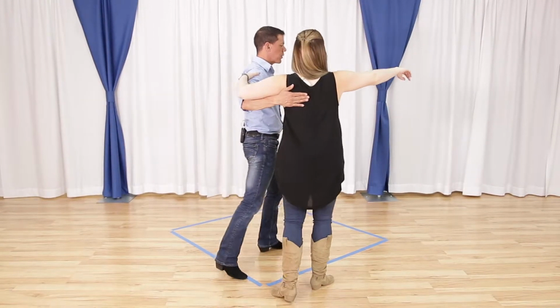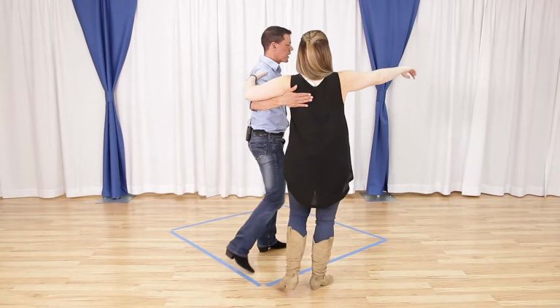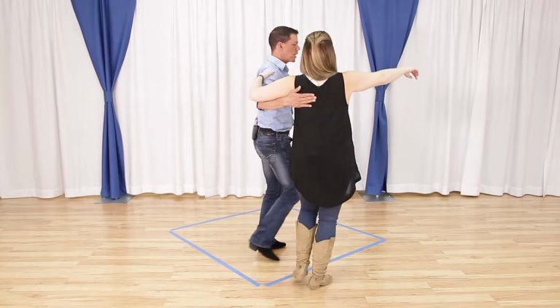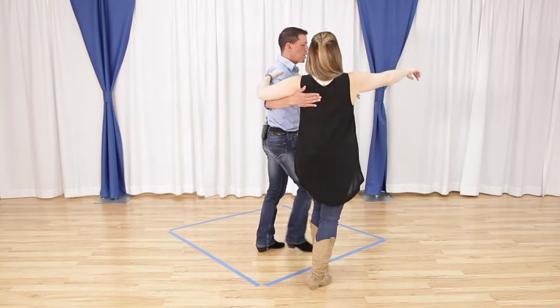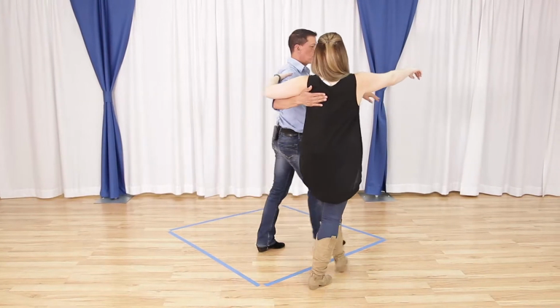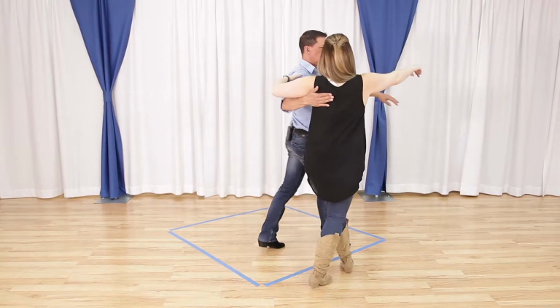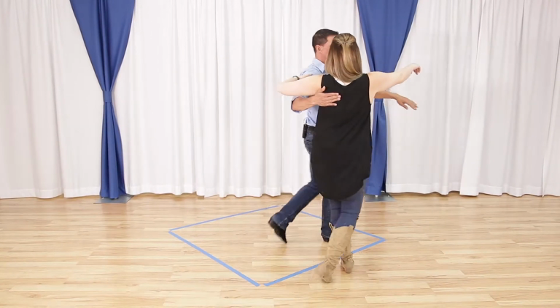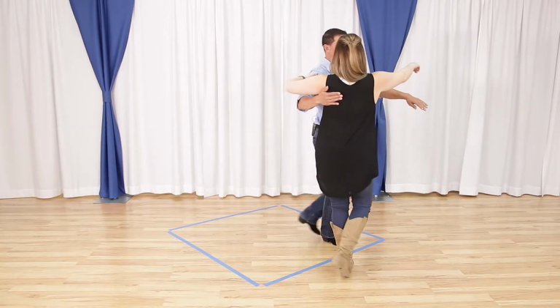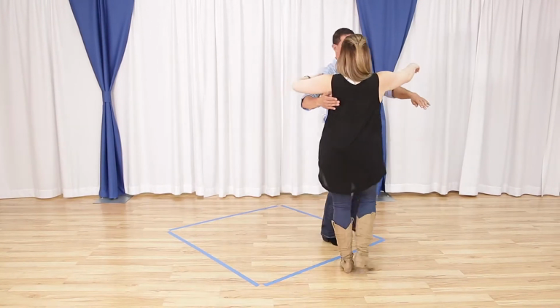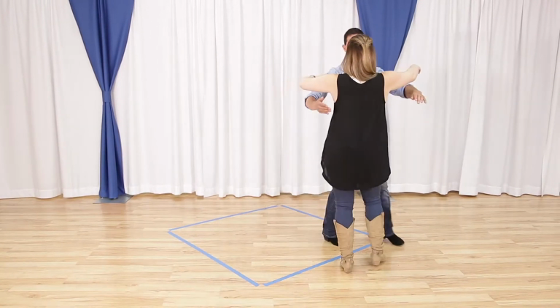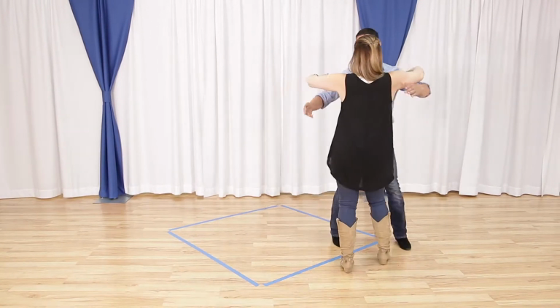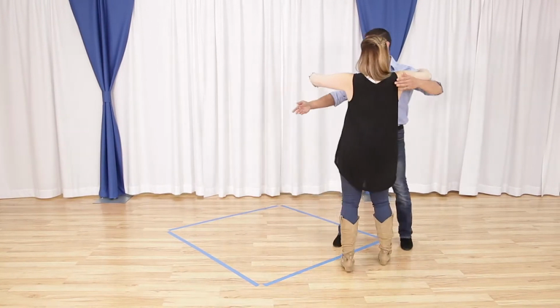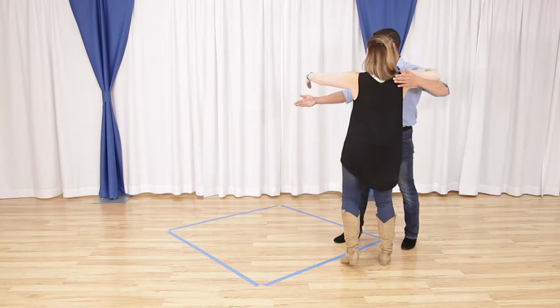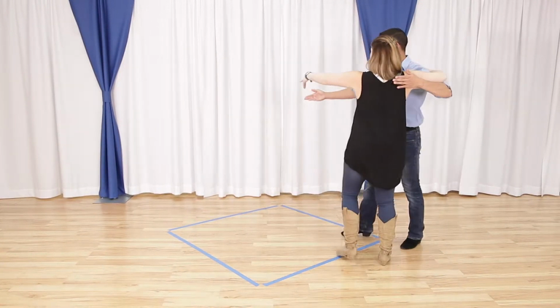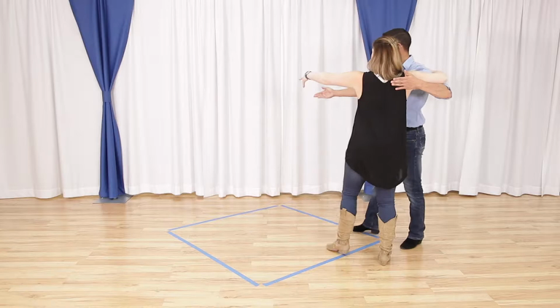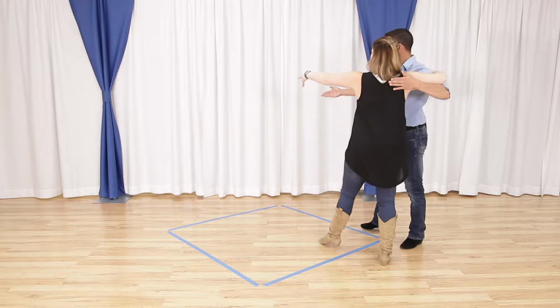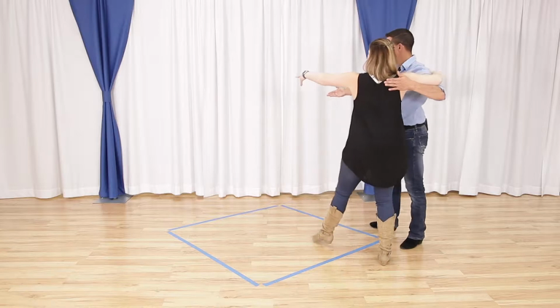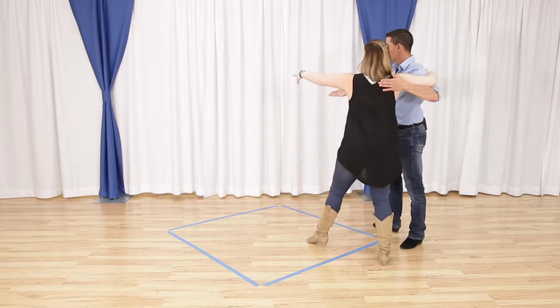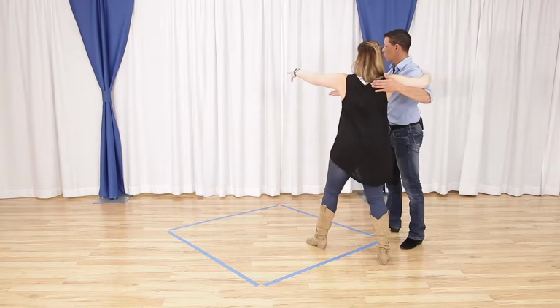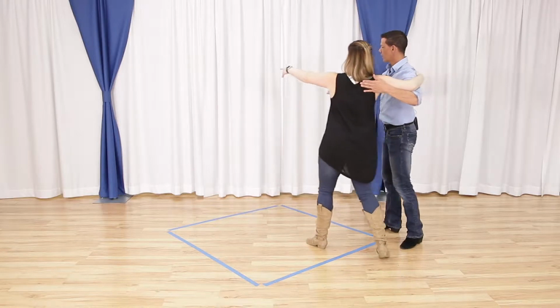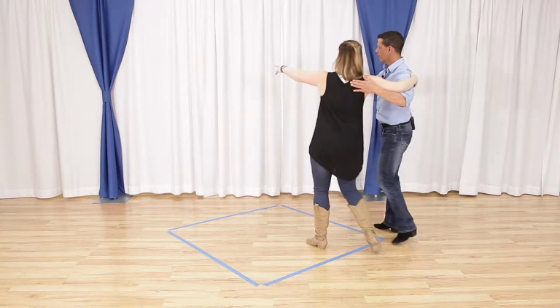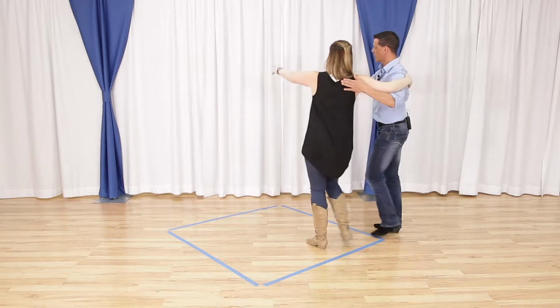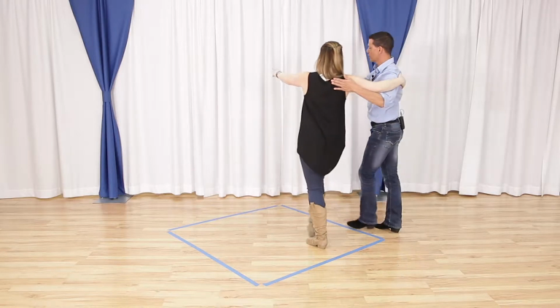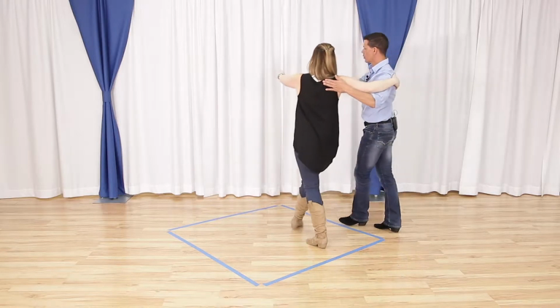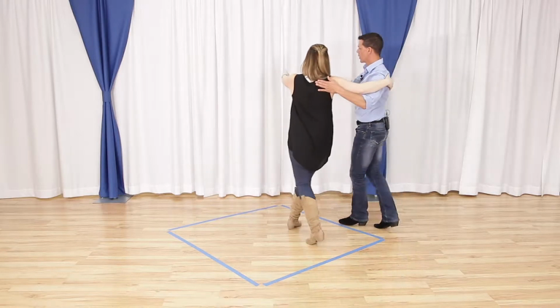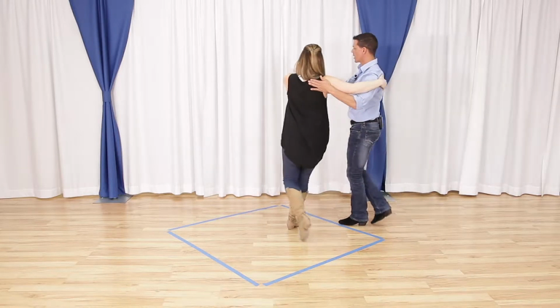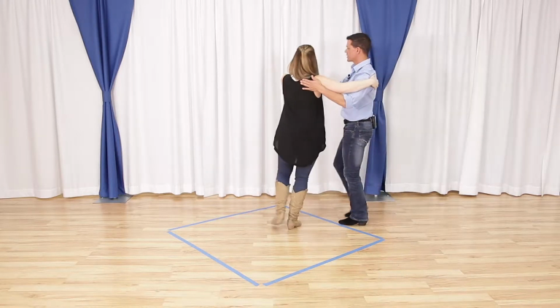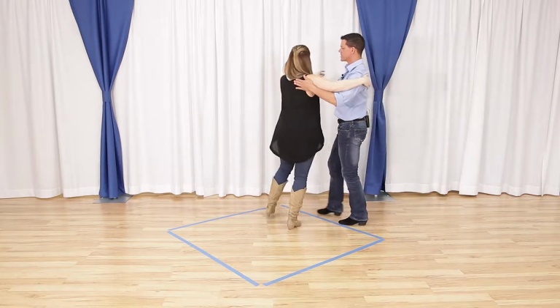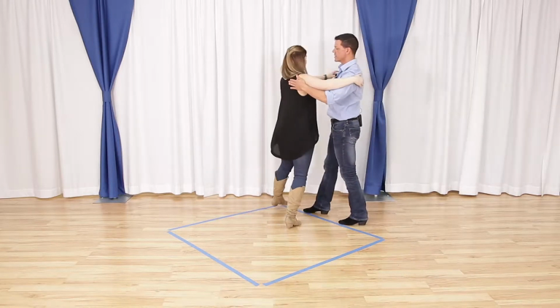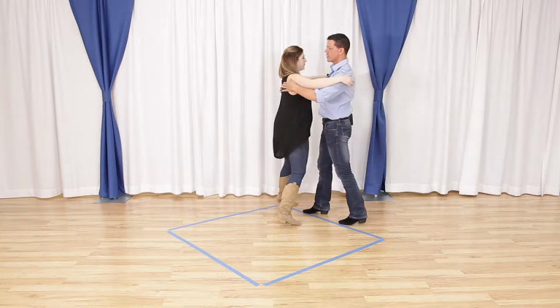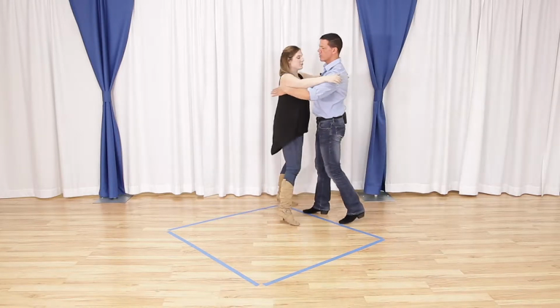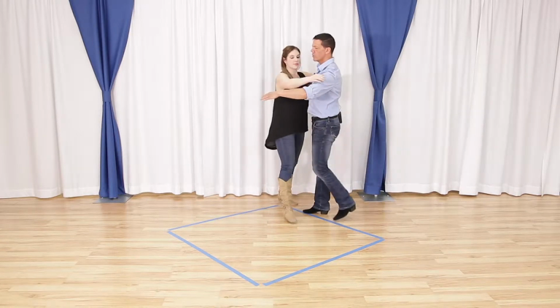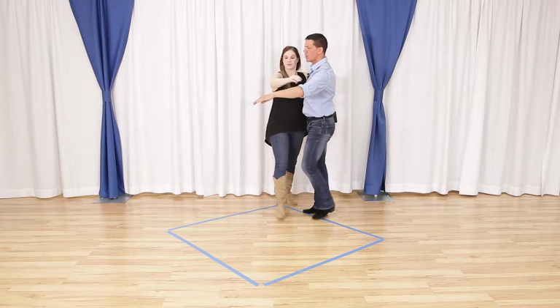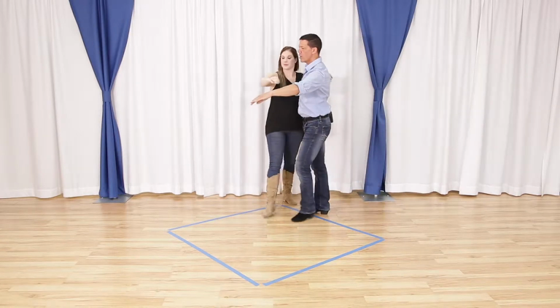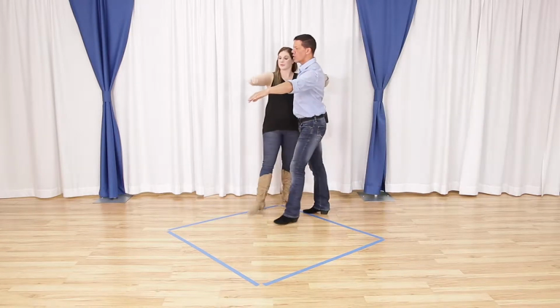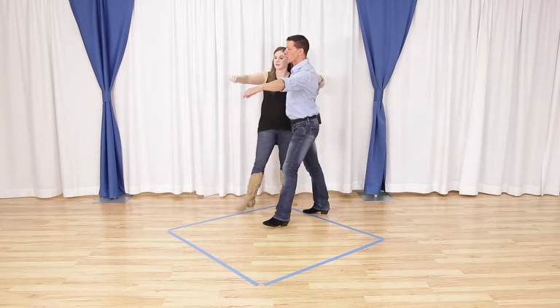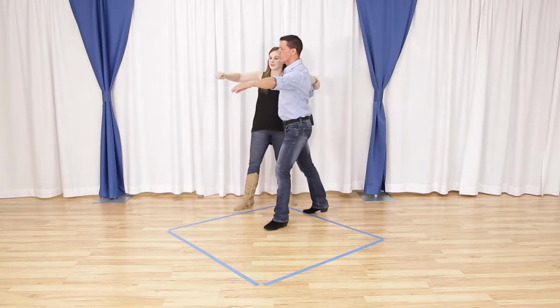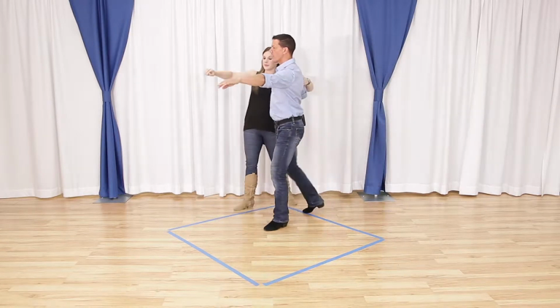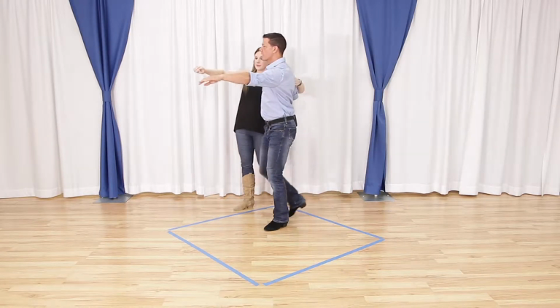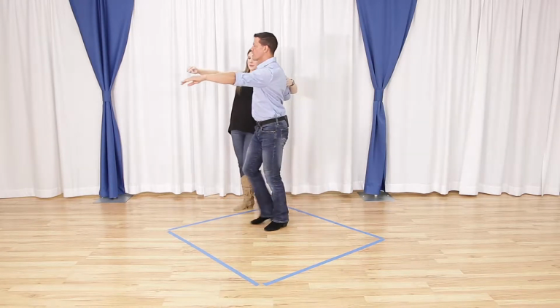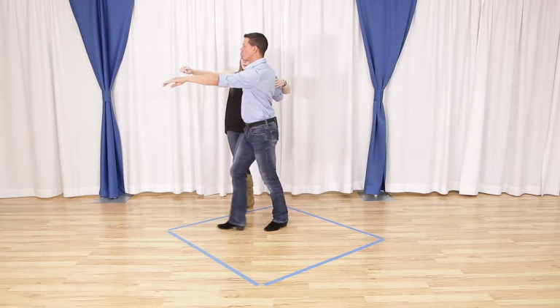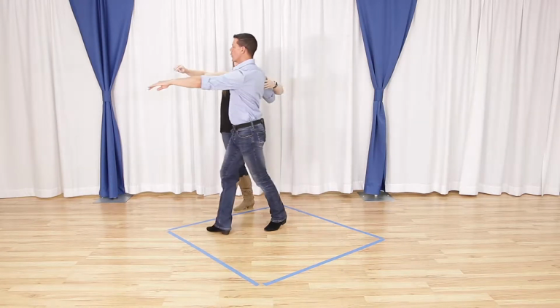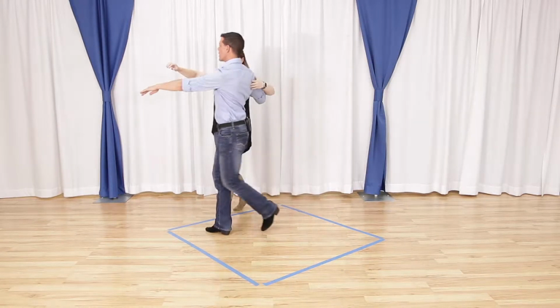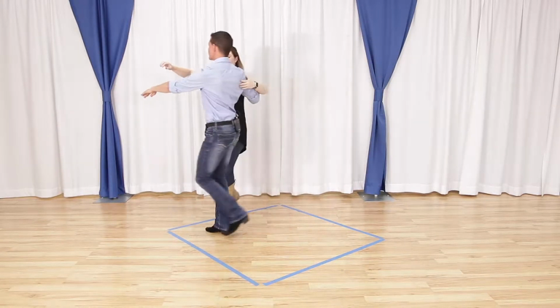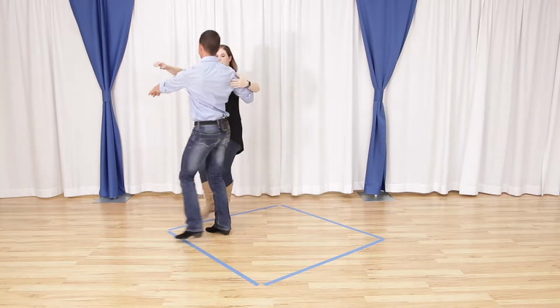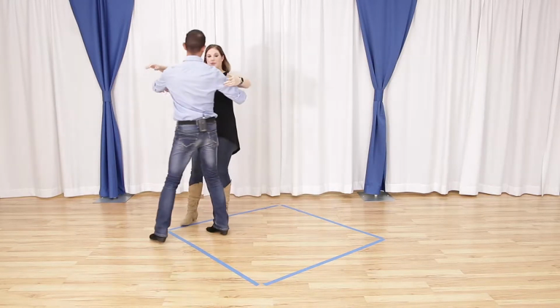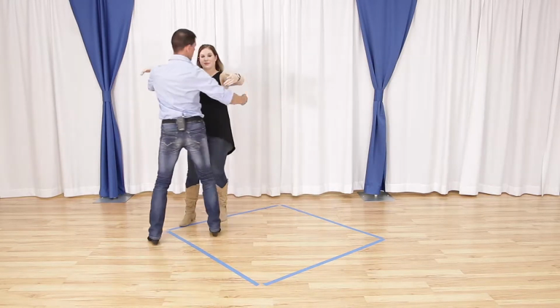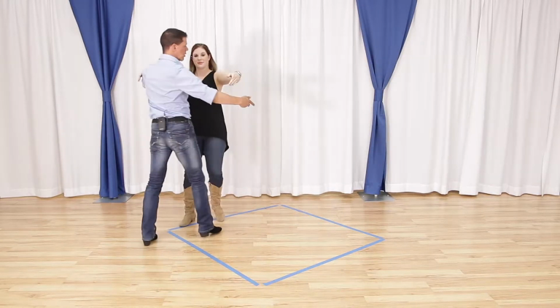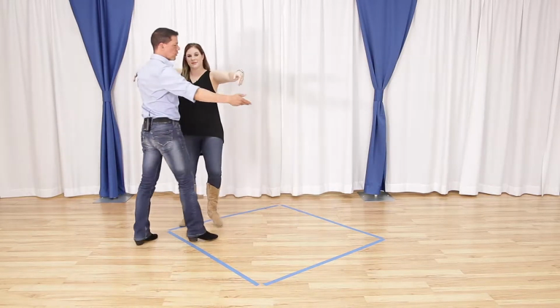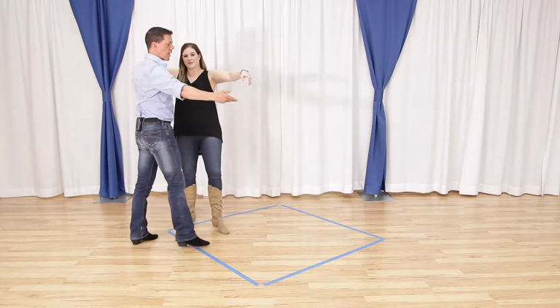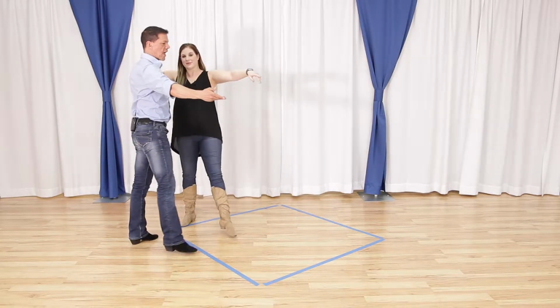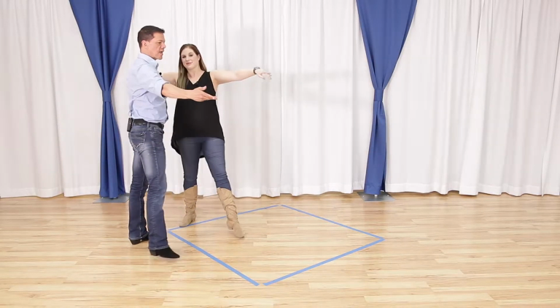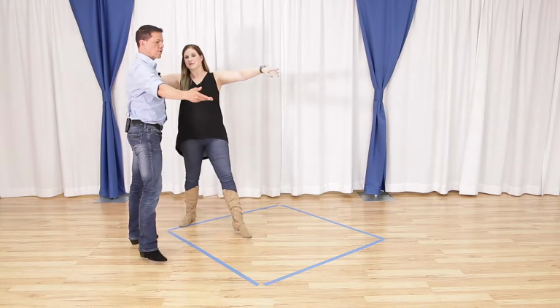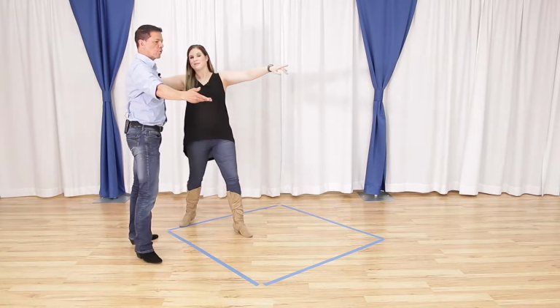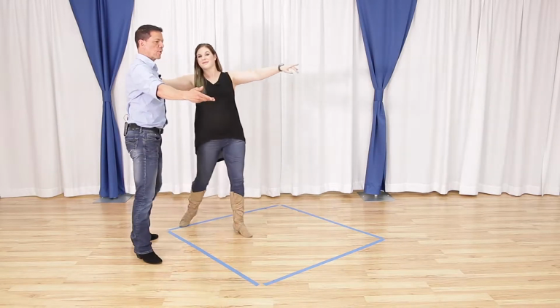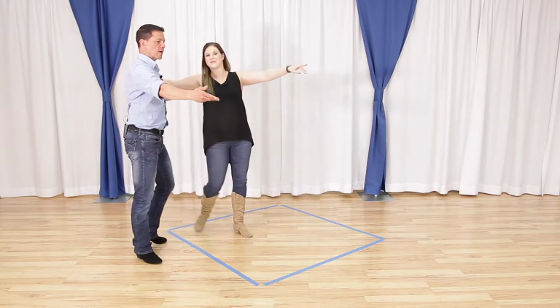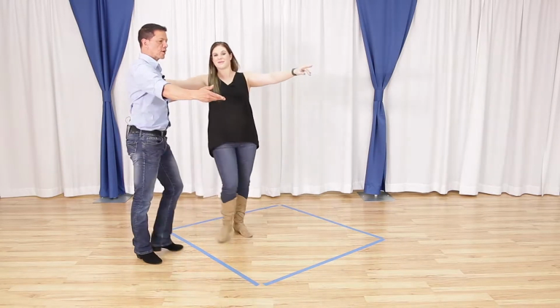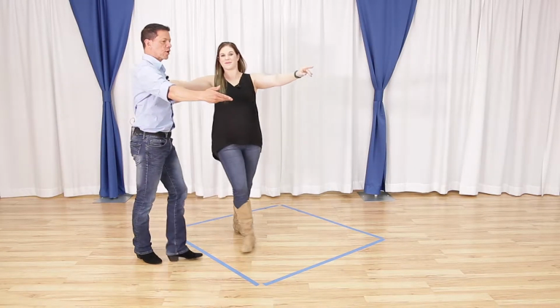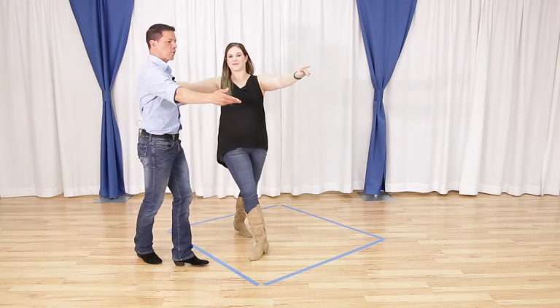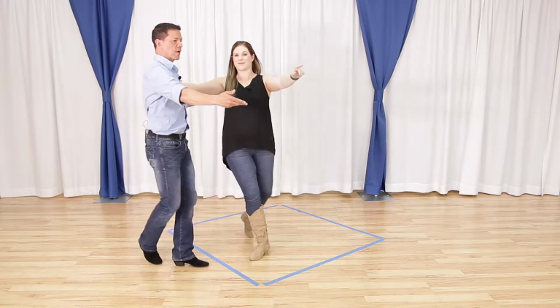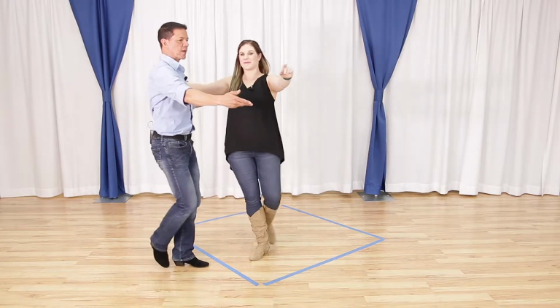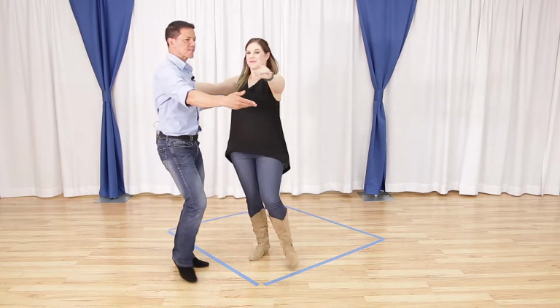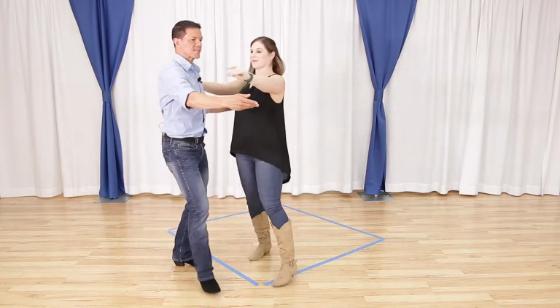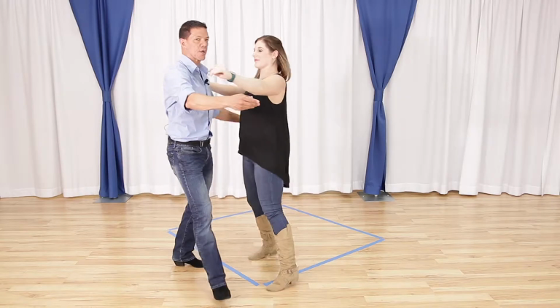Quick, quick, slow. Quick, quick, slow. Quick, quick, slow. And quick, quick, slow.